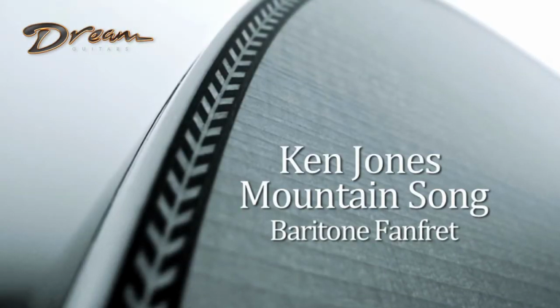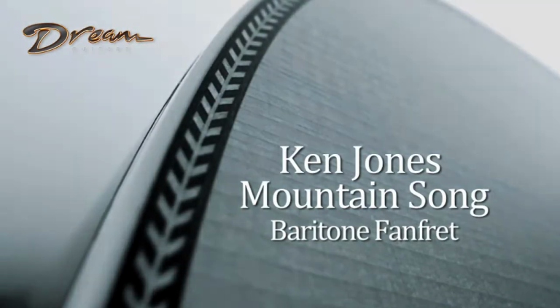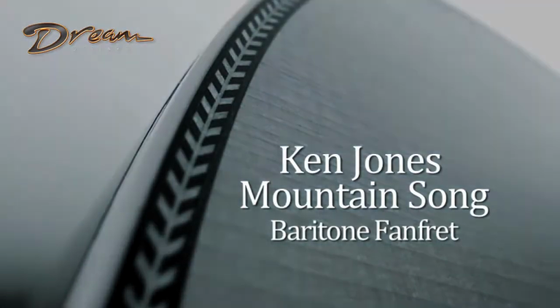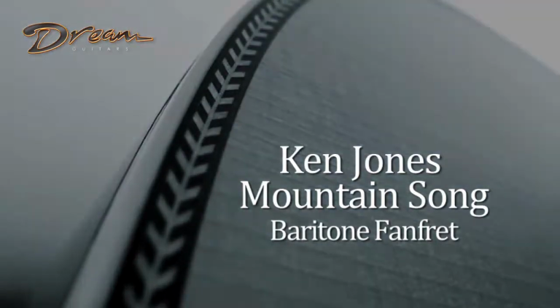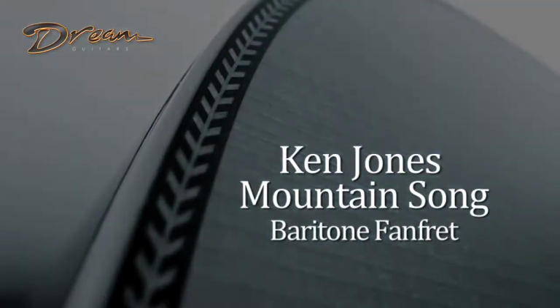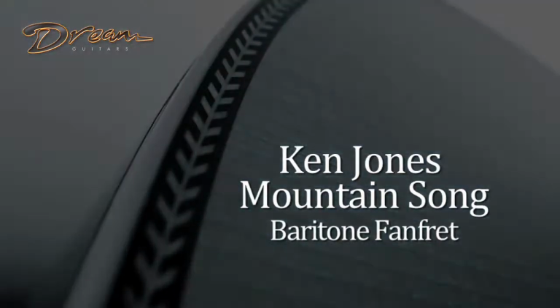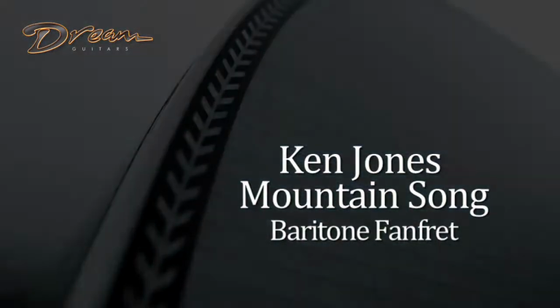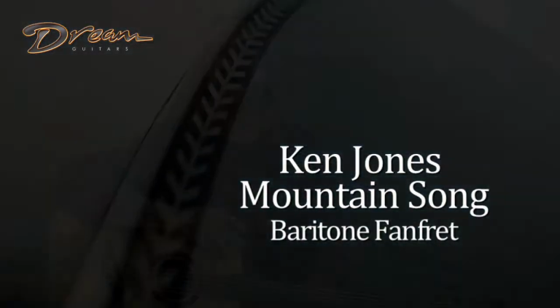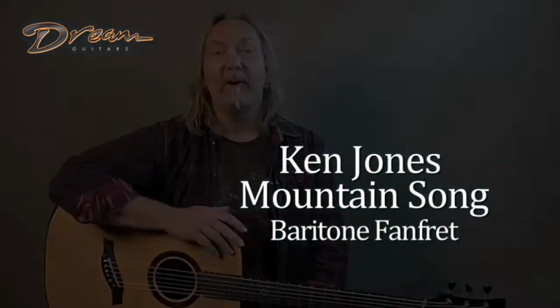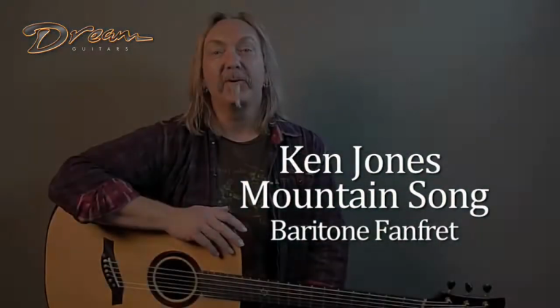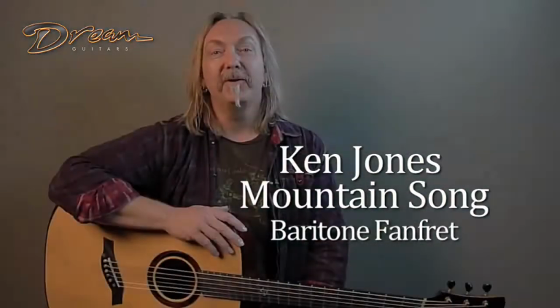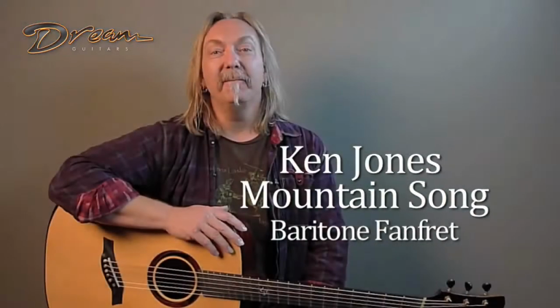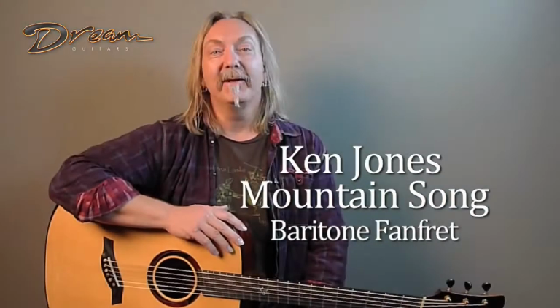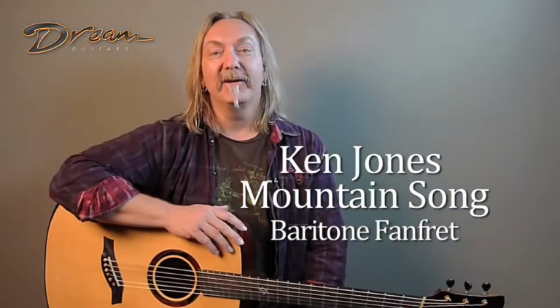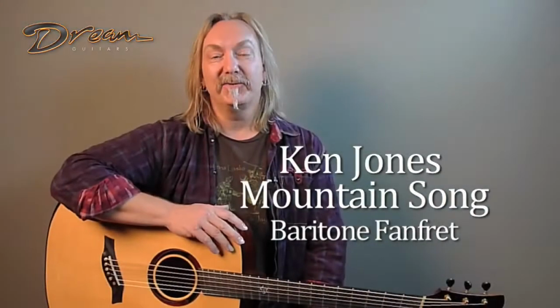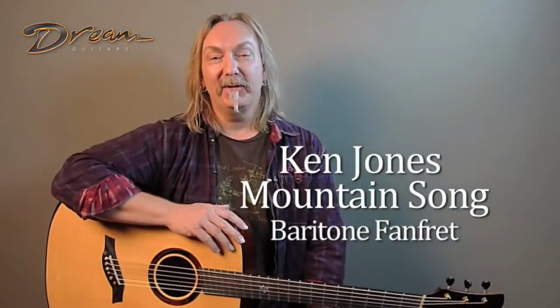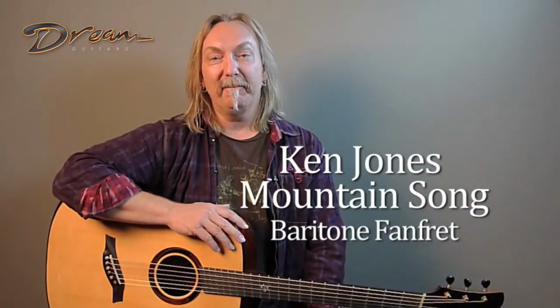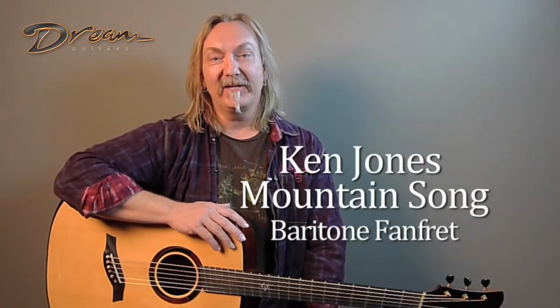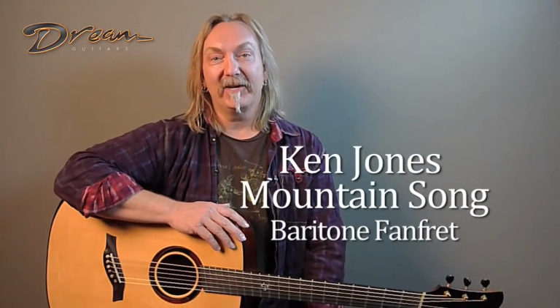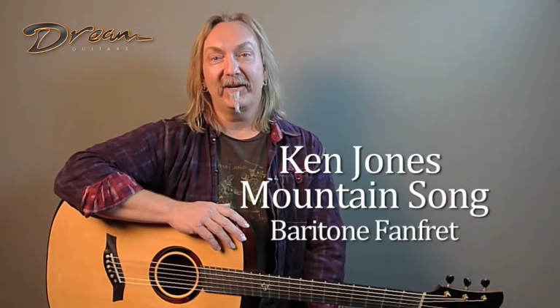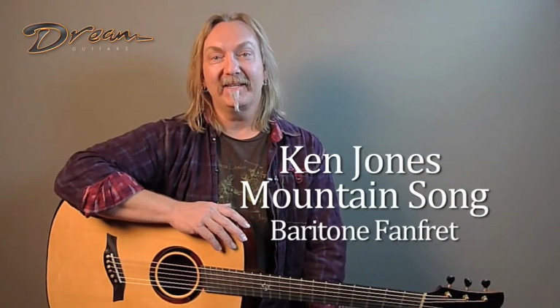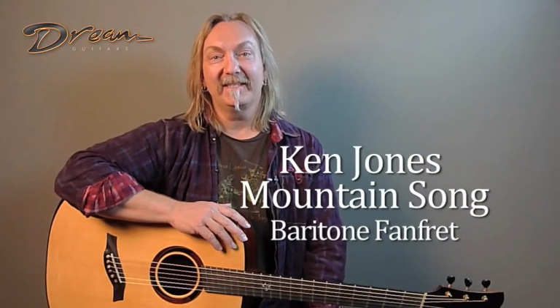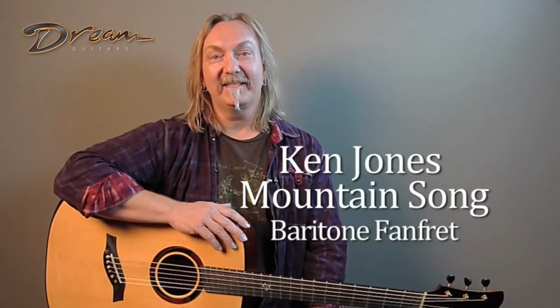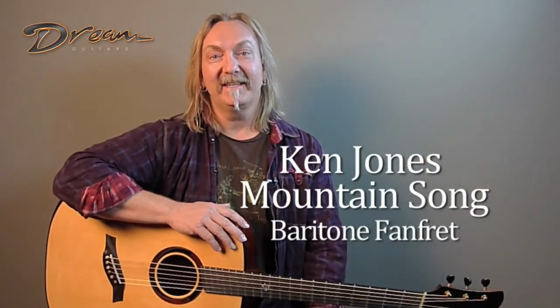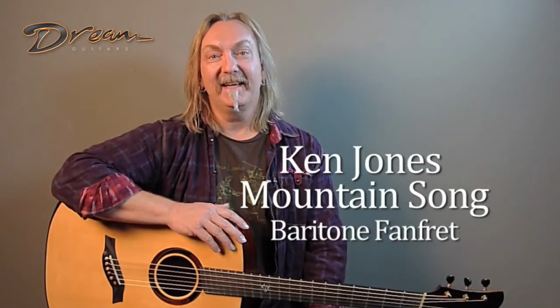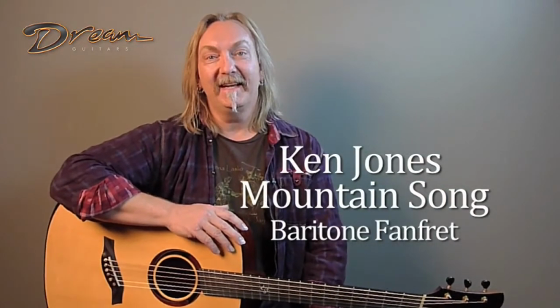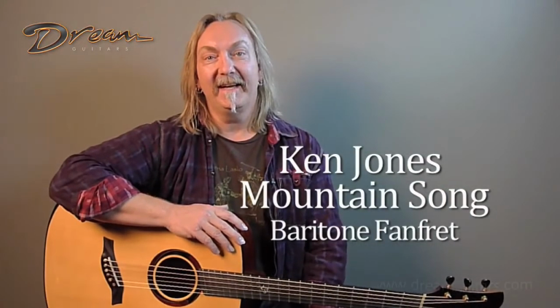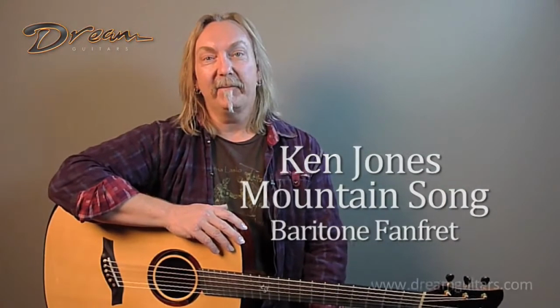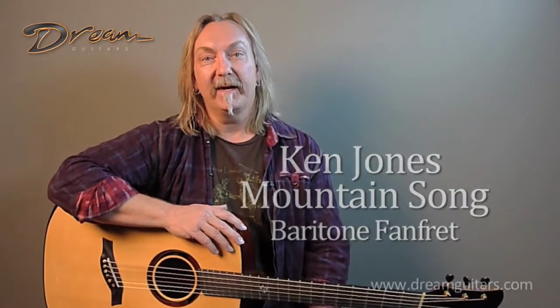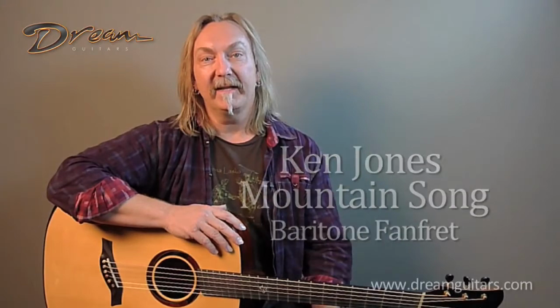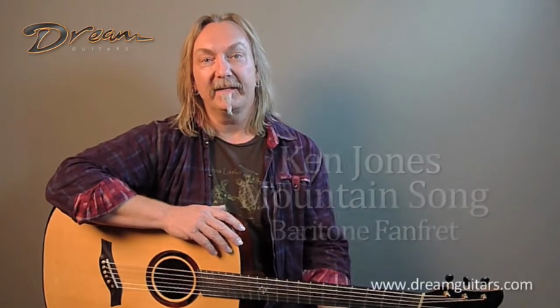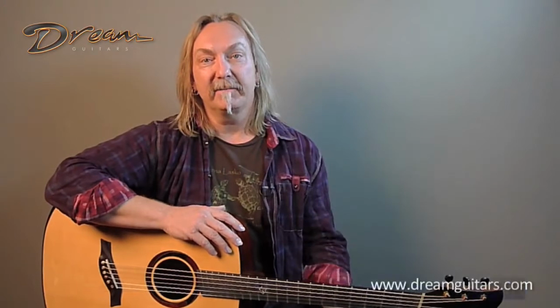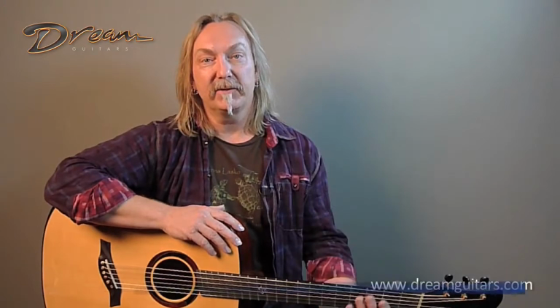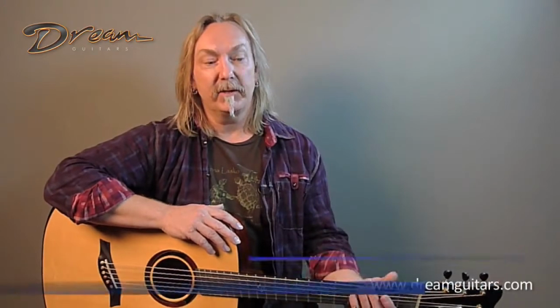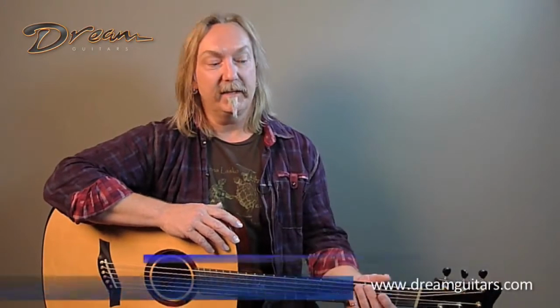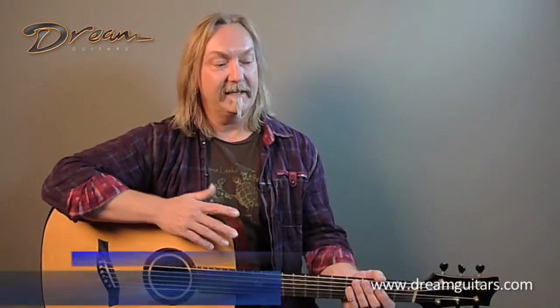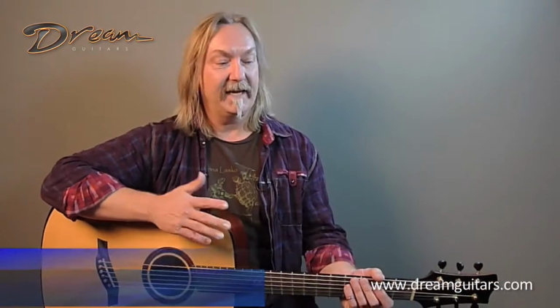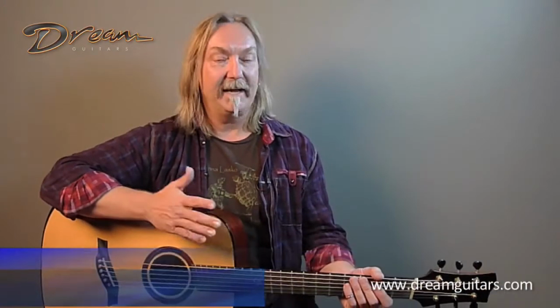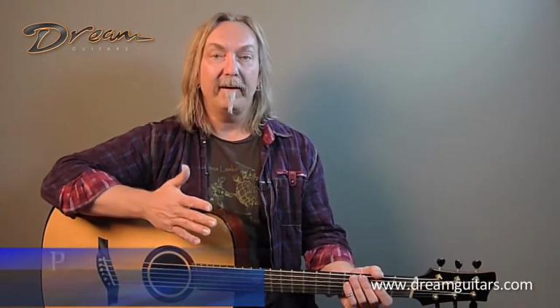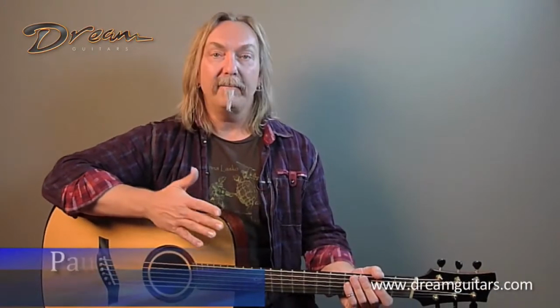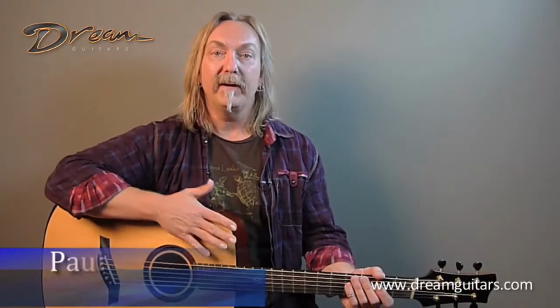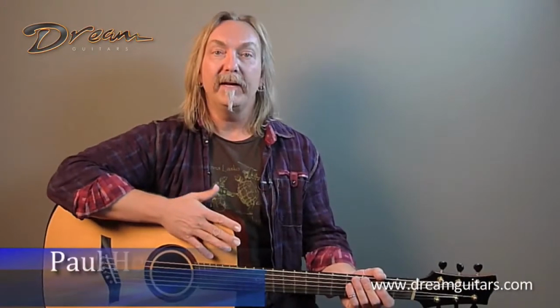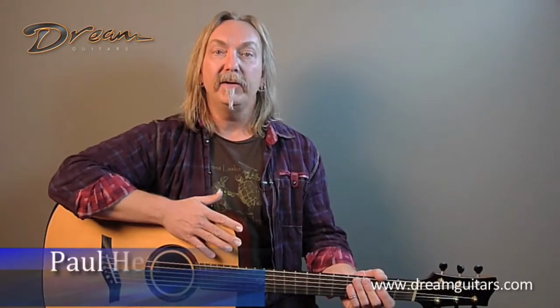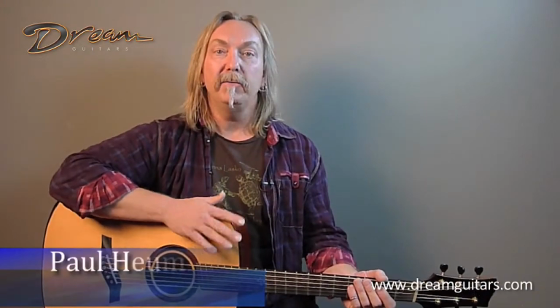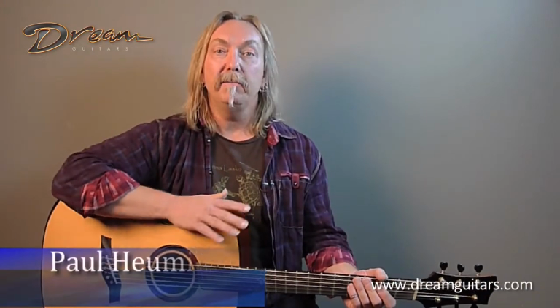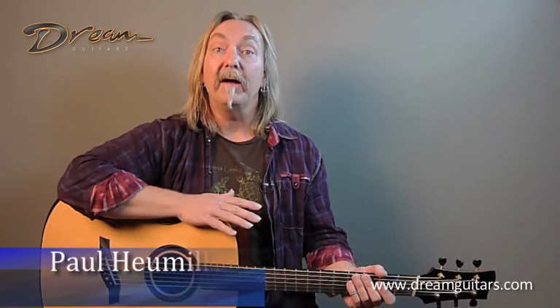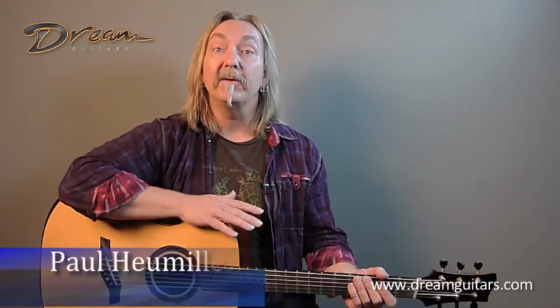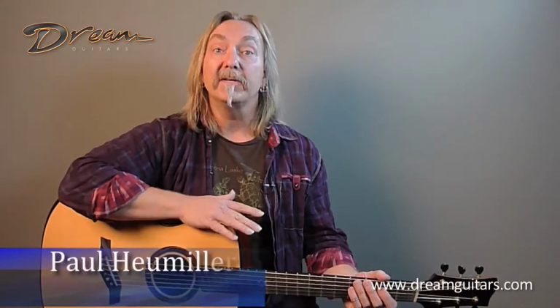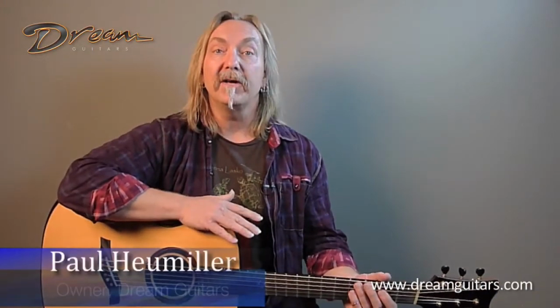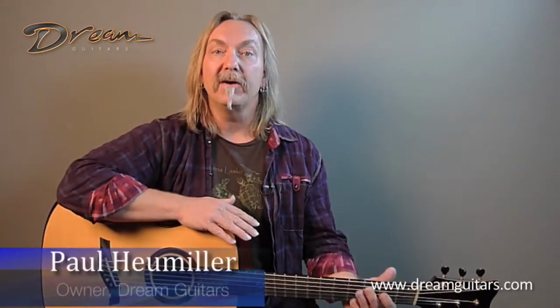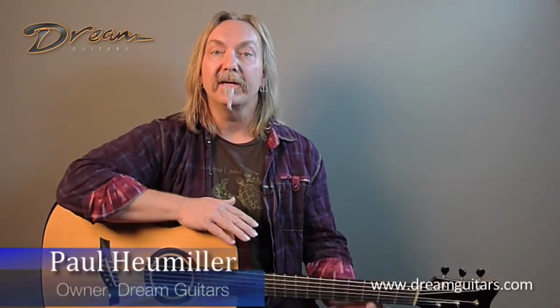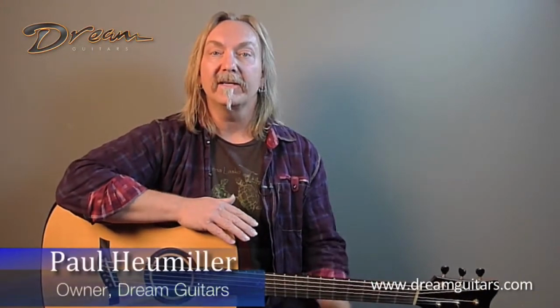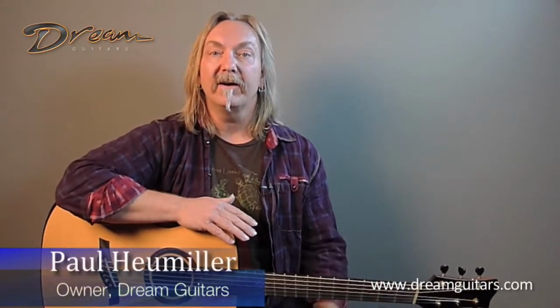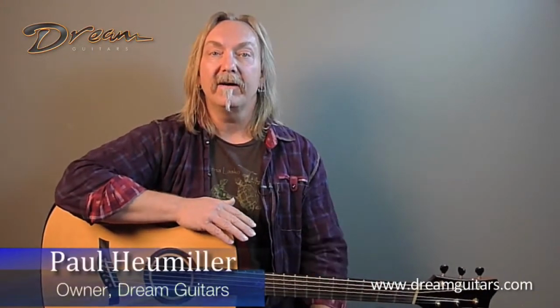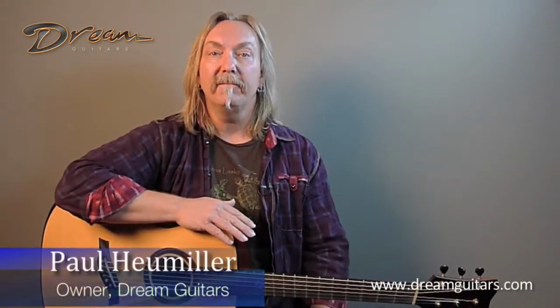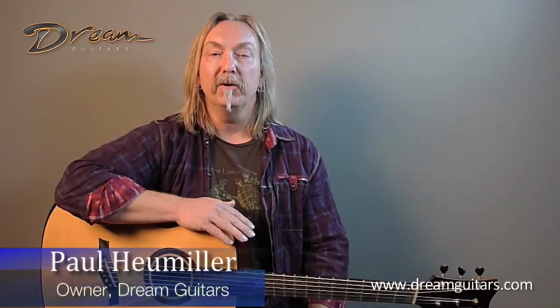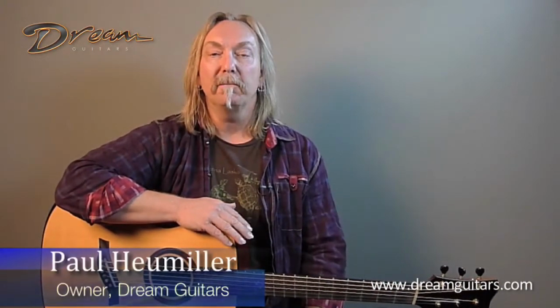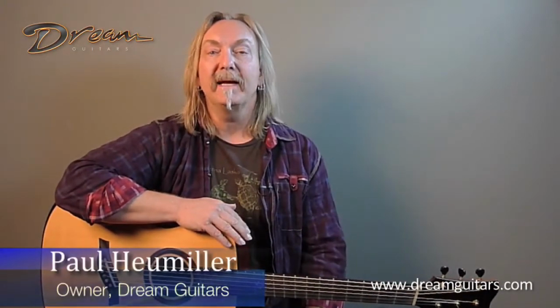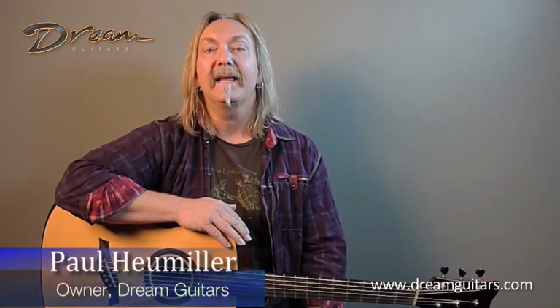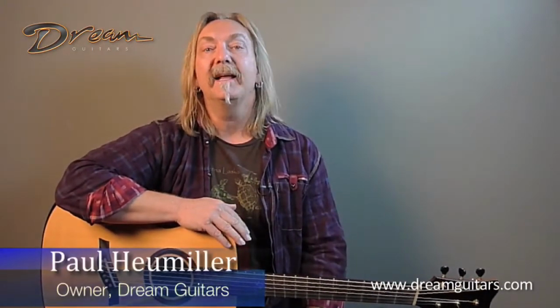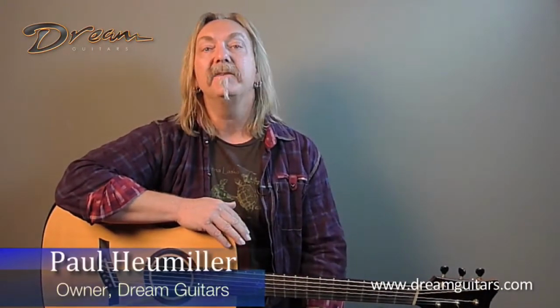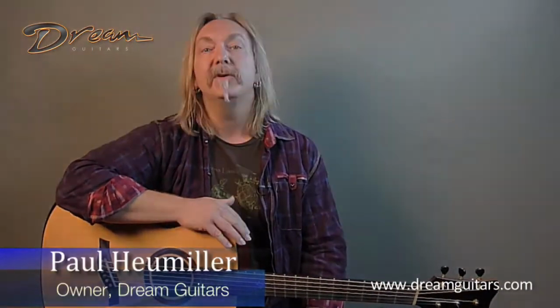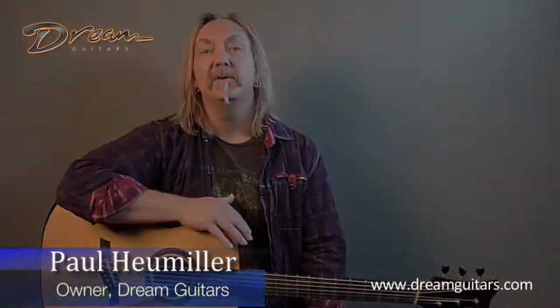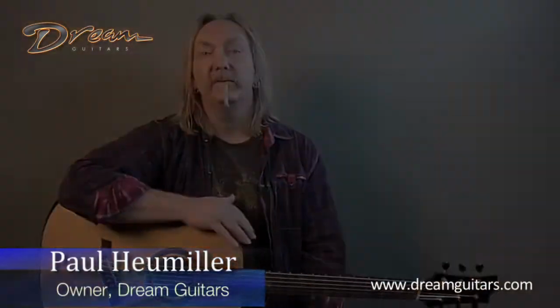Hello, this is Paul Humiller at Dream Guitars. I wanted to show you today my brand new Mountain Song guitar built by Ken Jones.